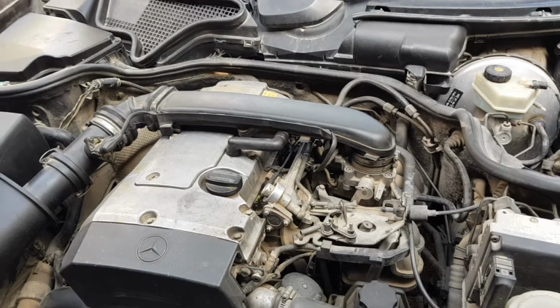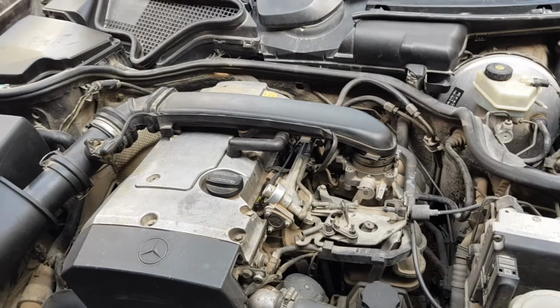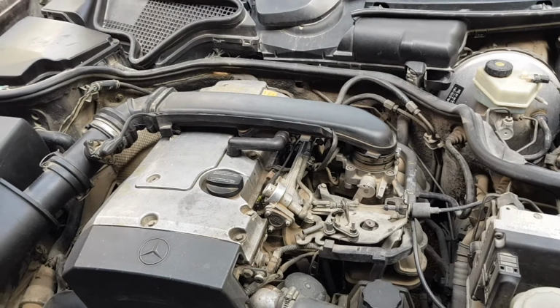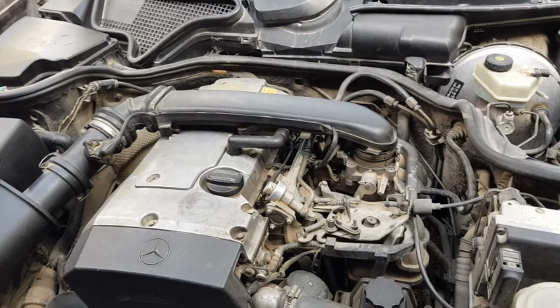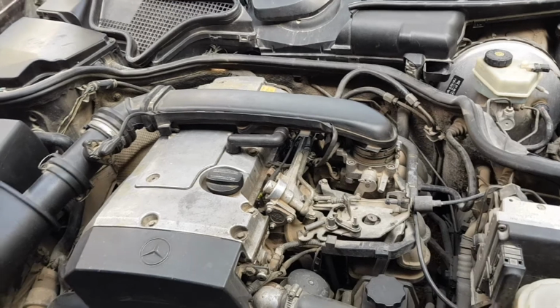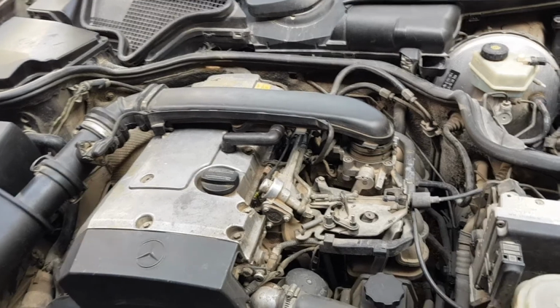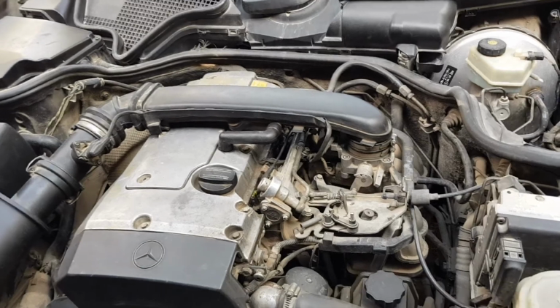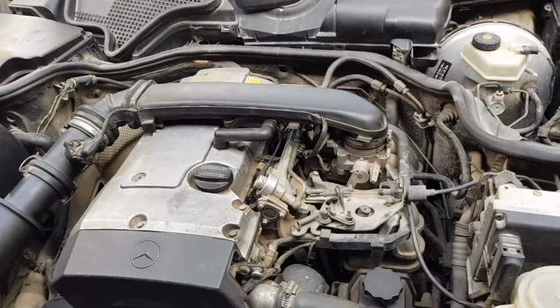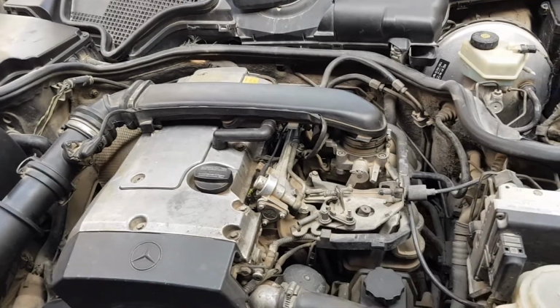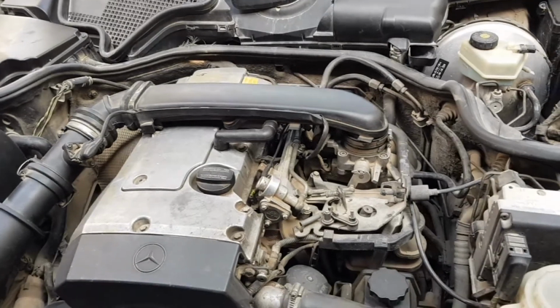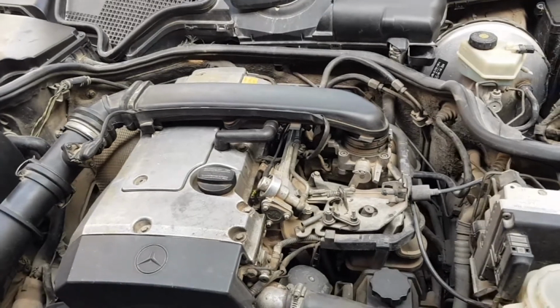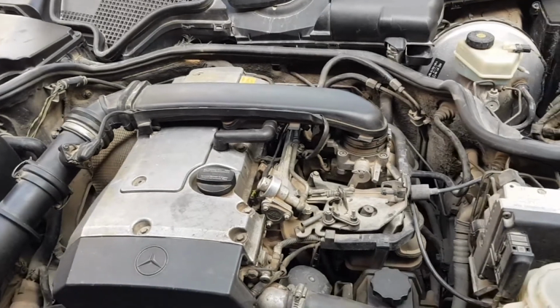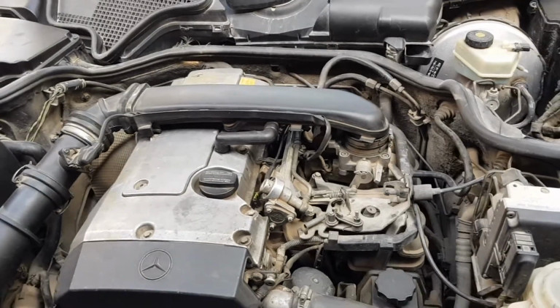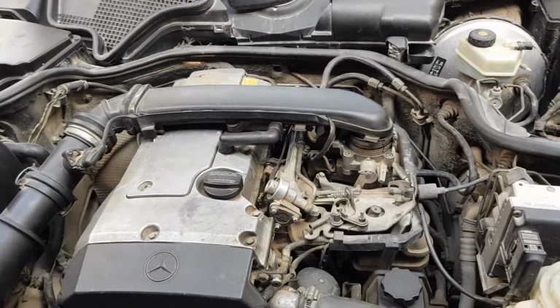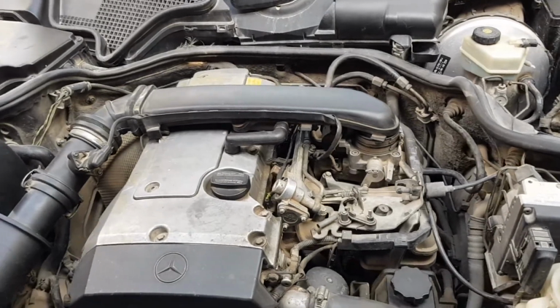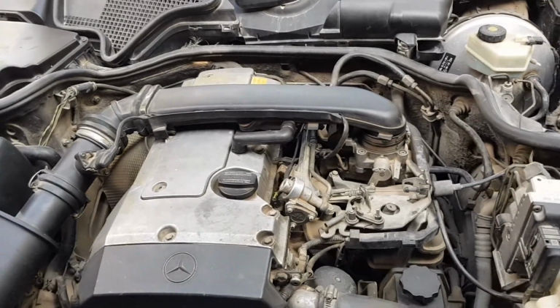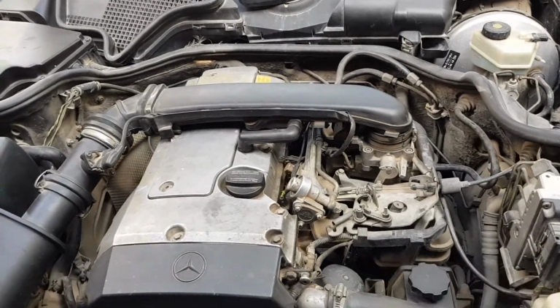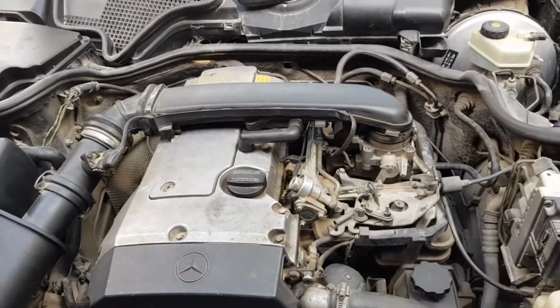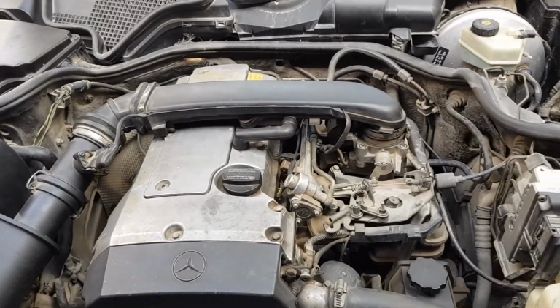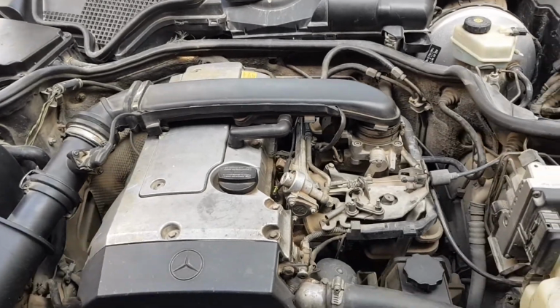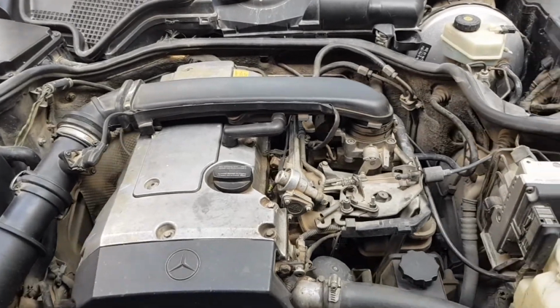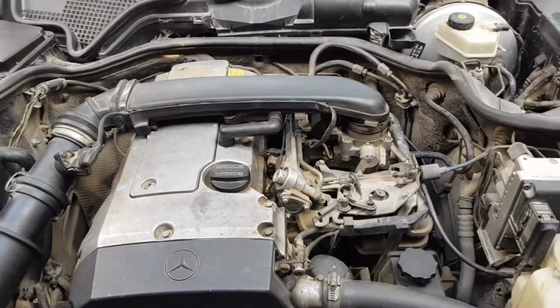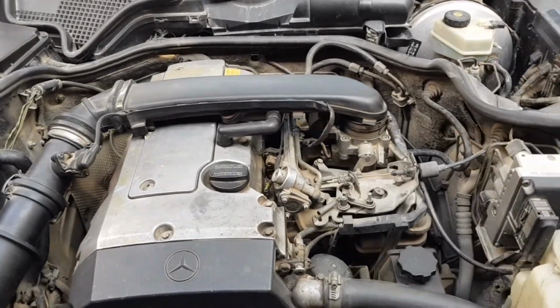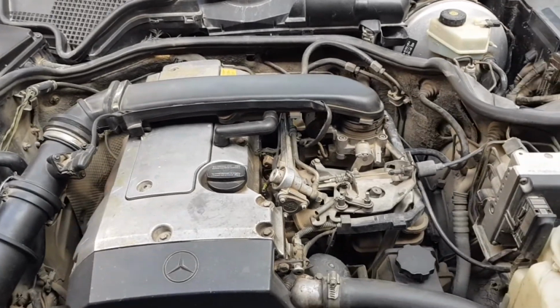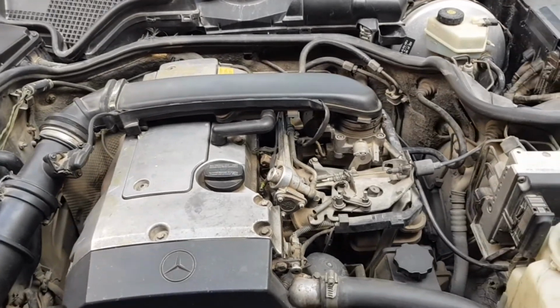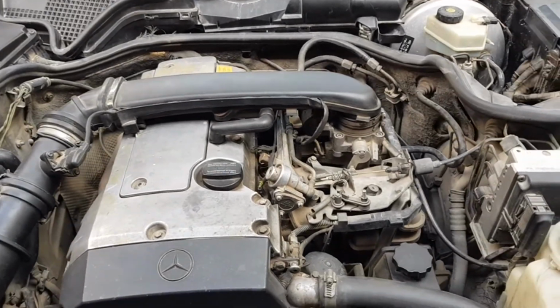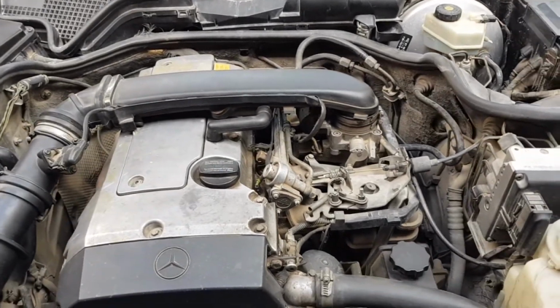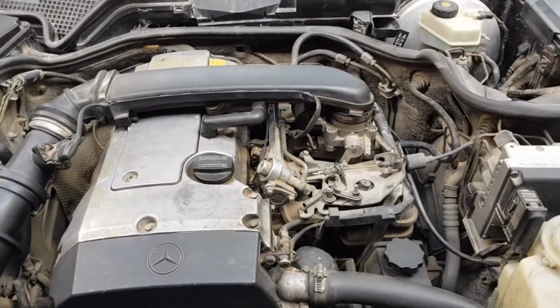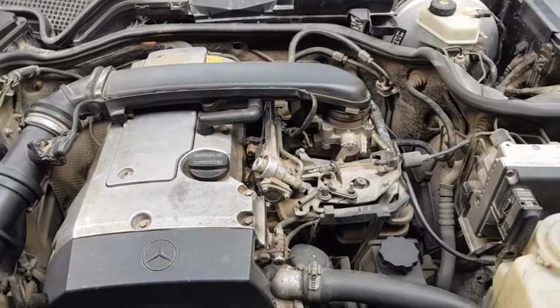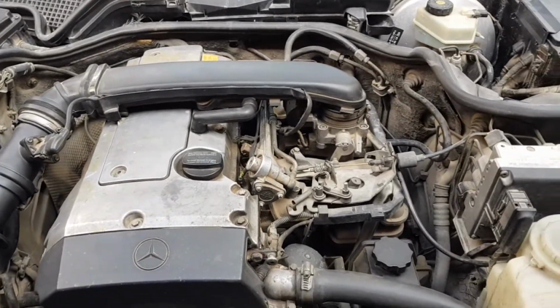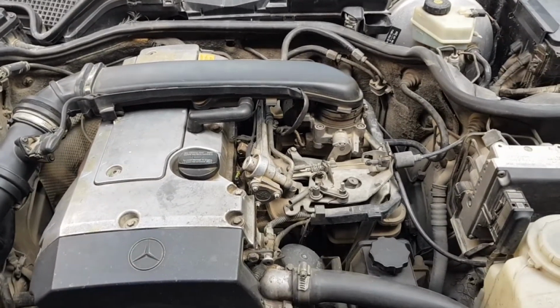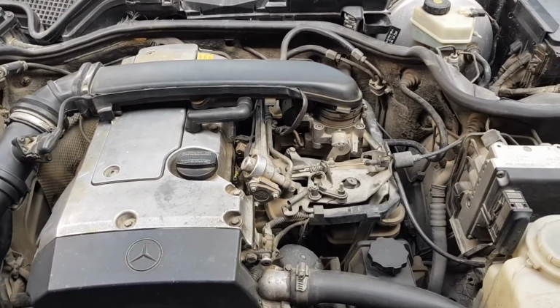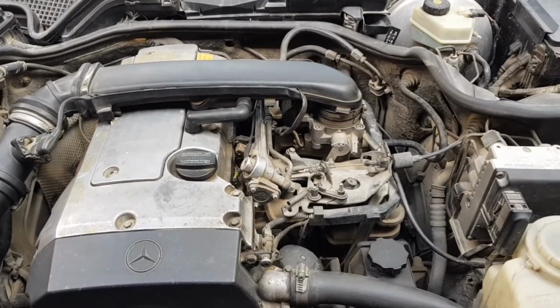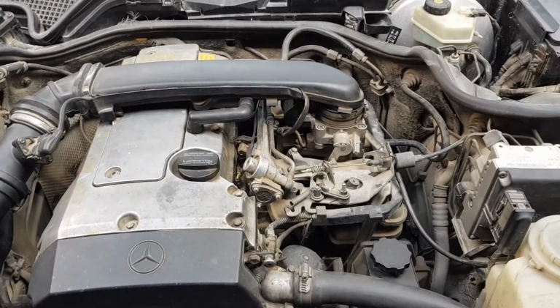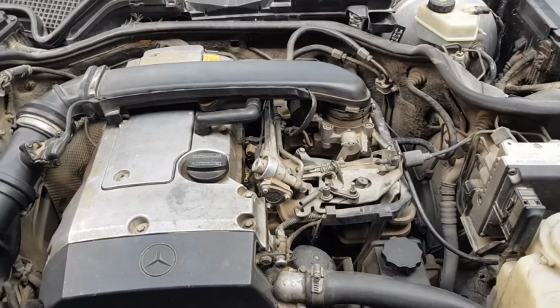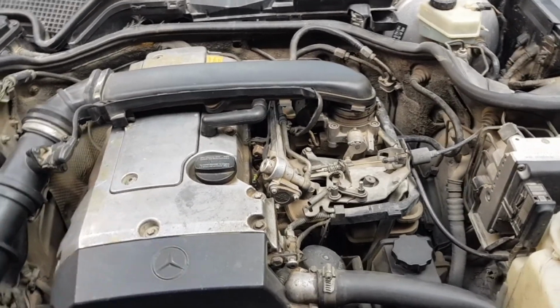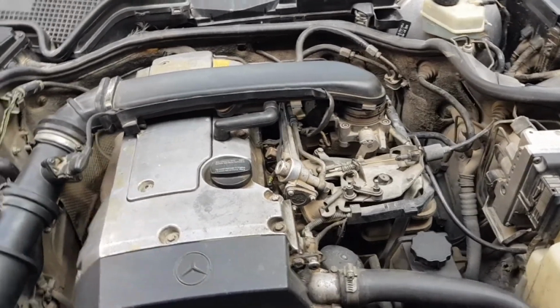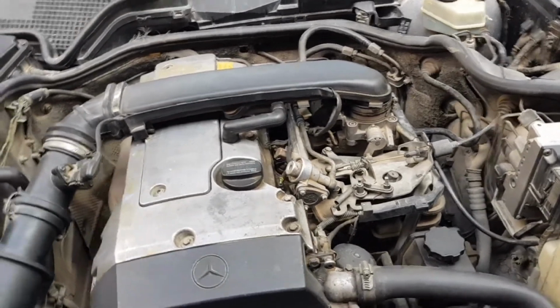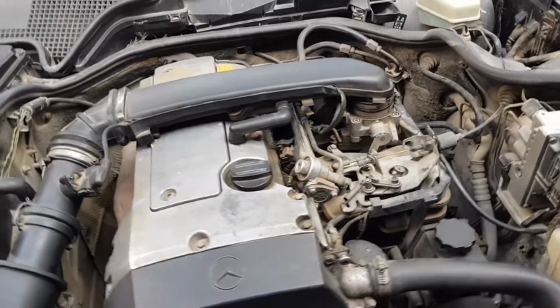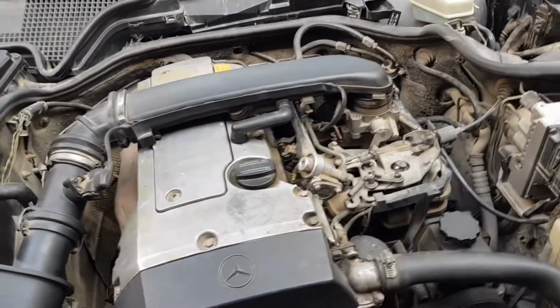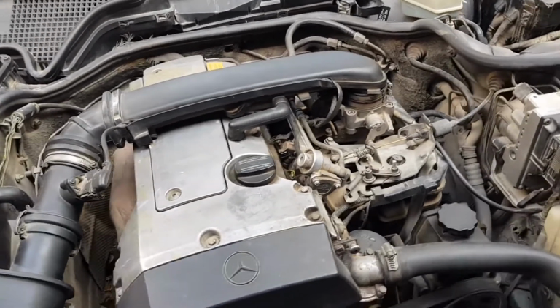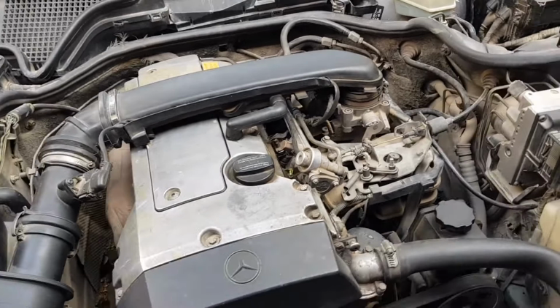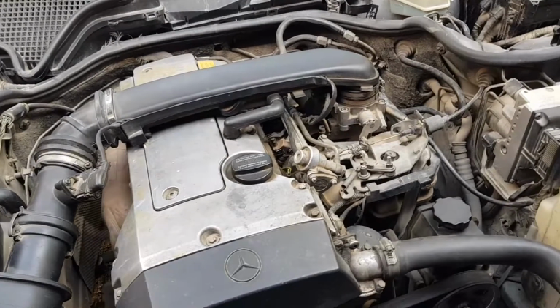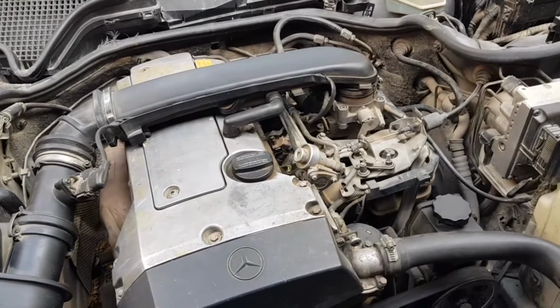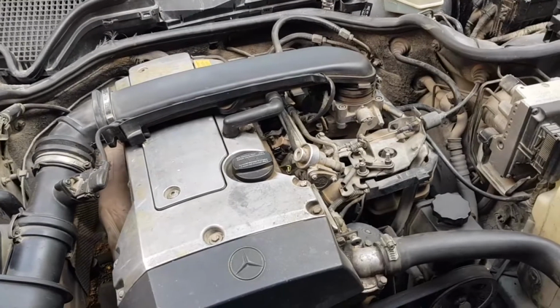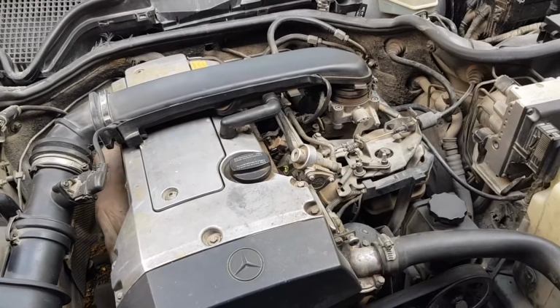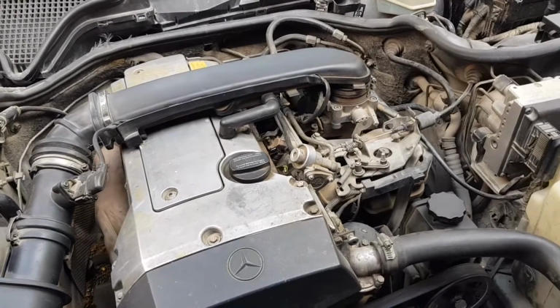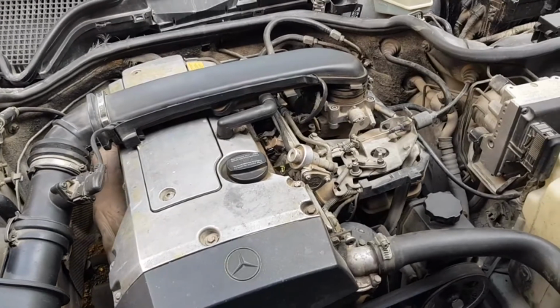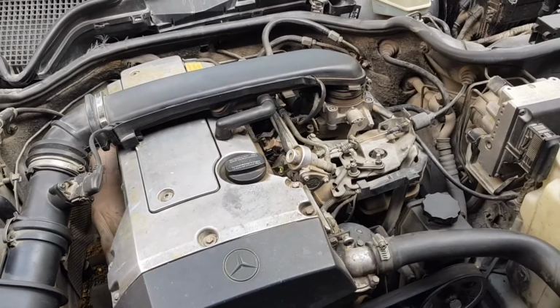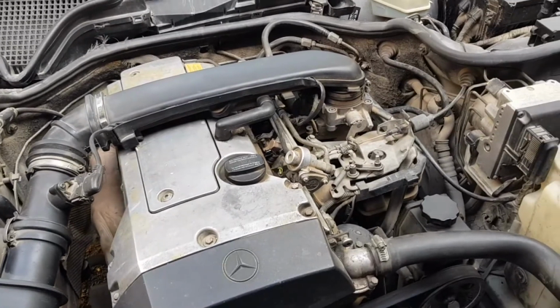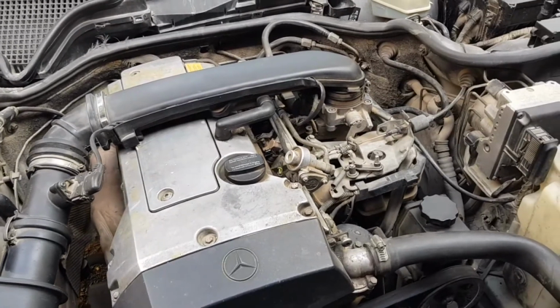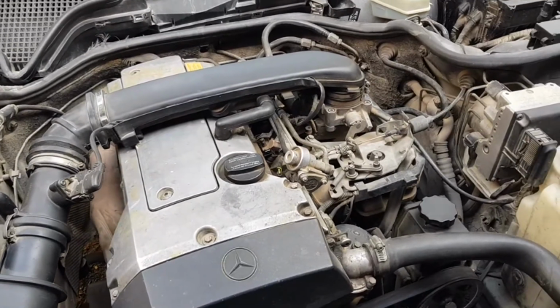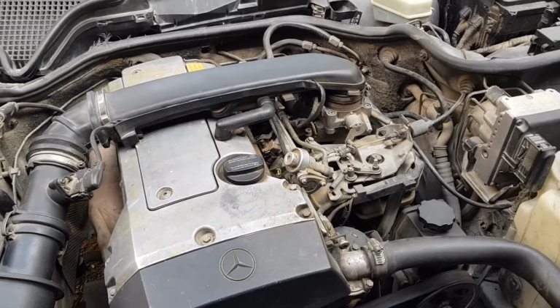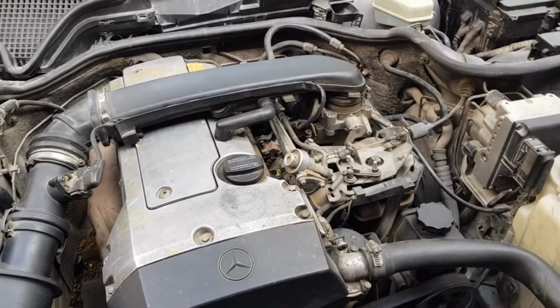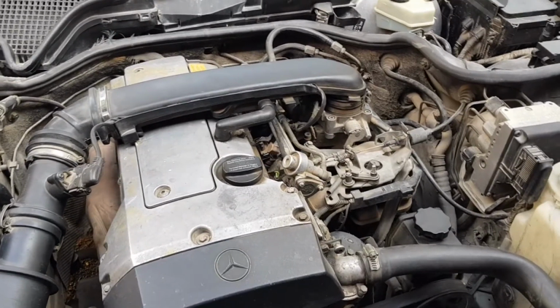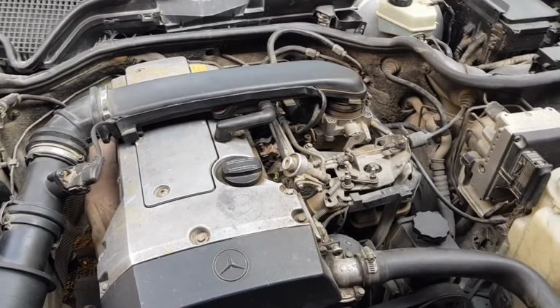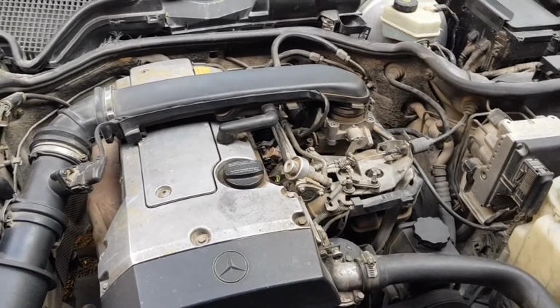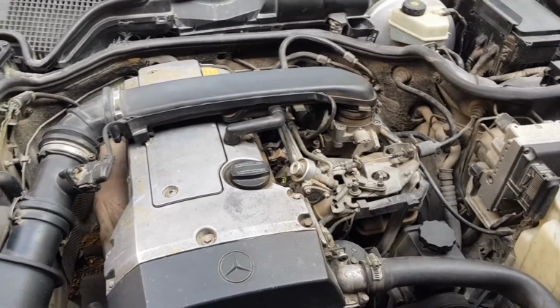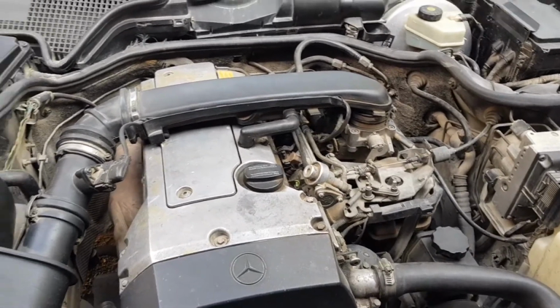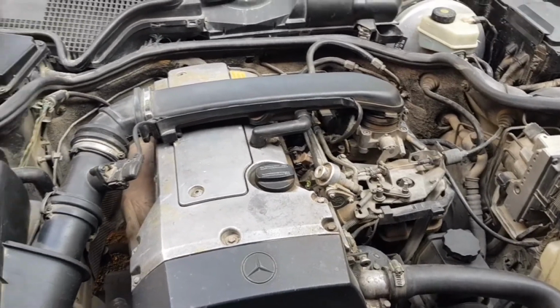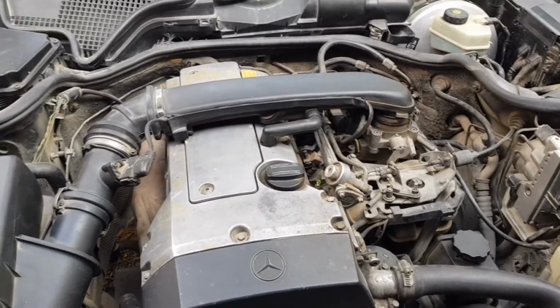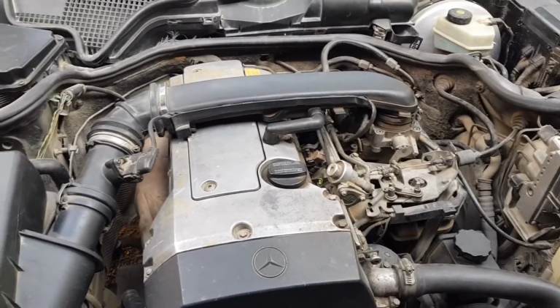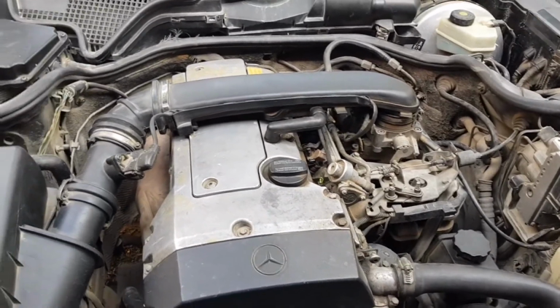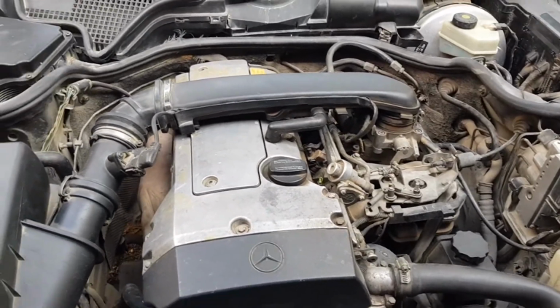In this video we talk about the fuel pressure regulator — what is it for?